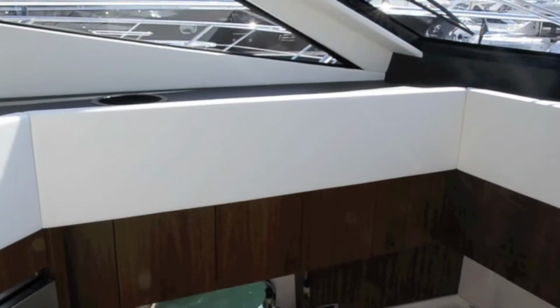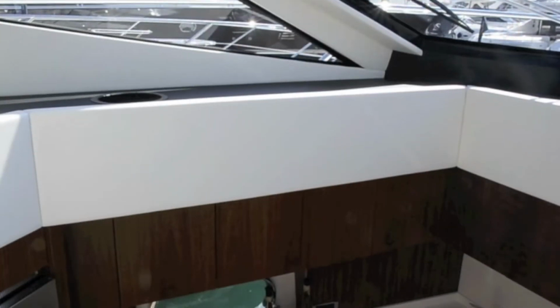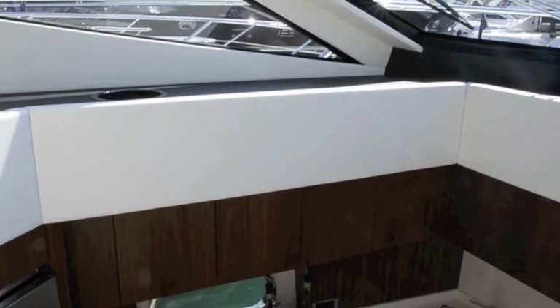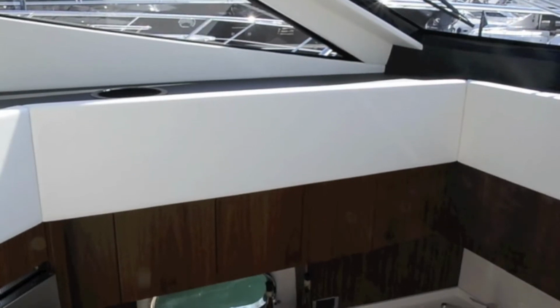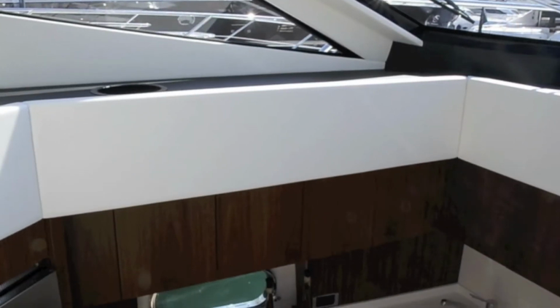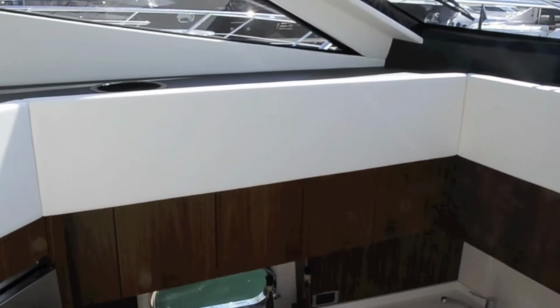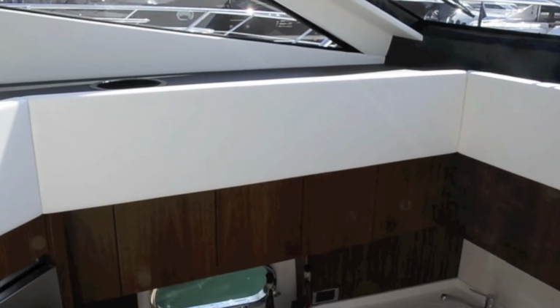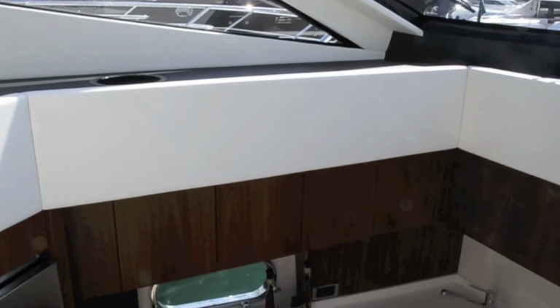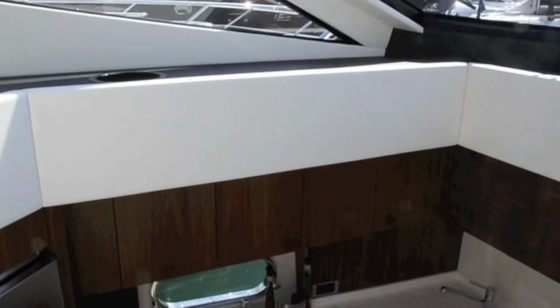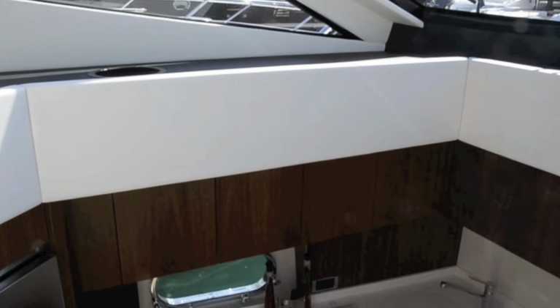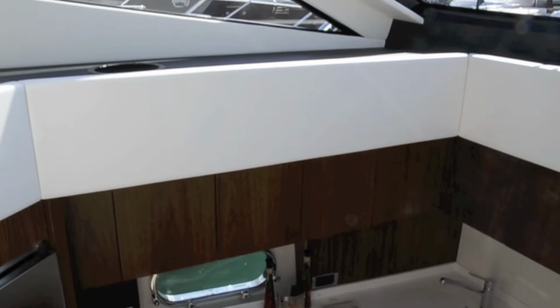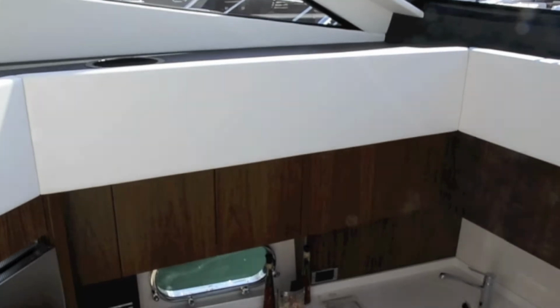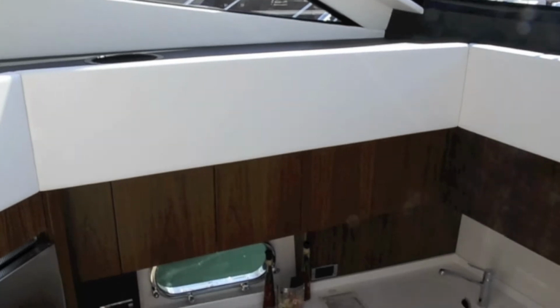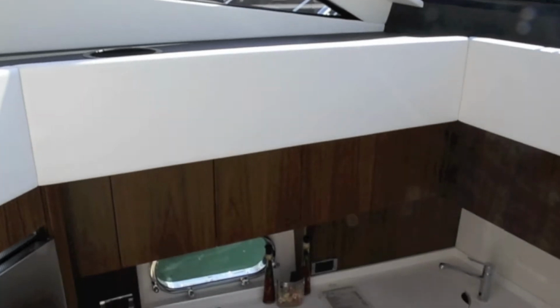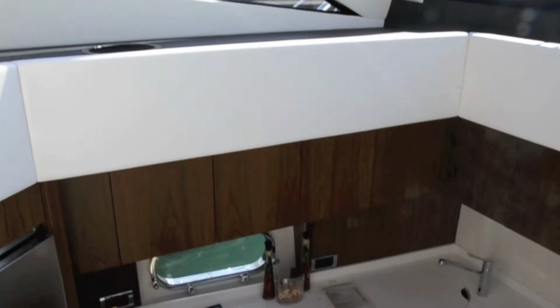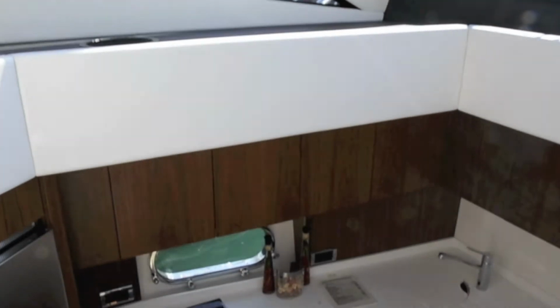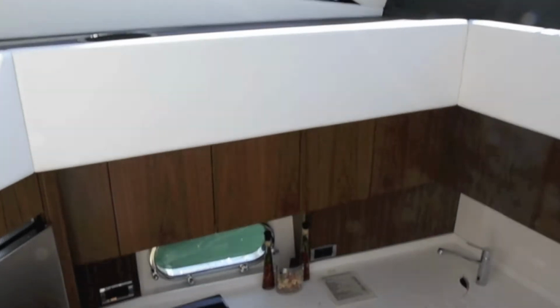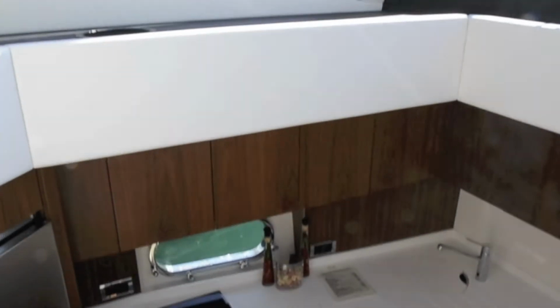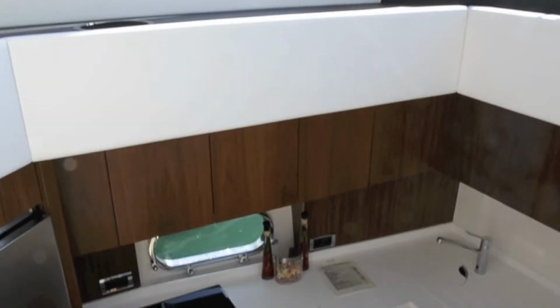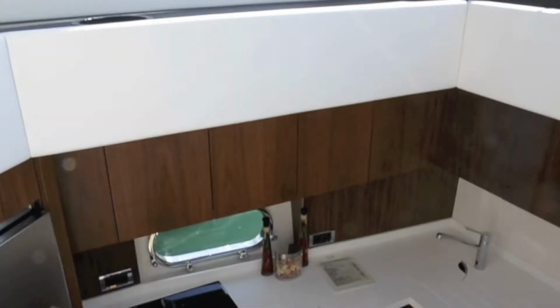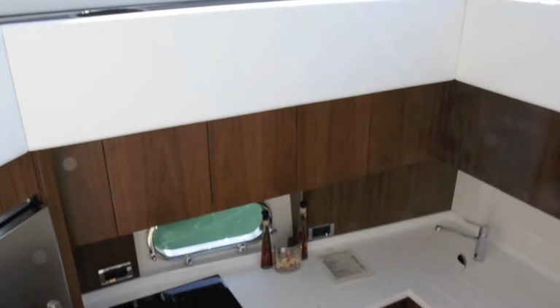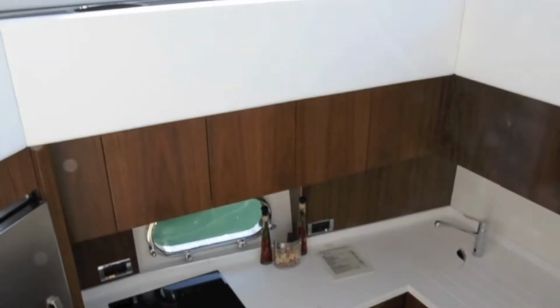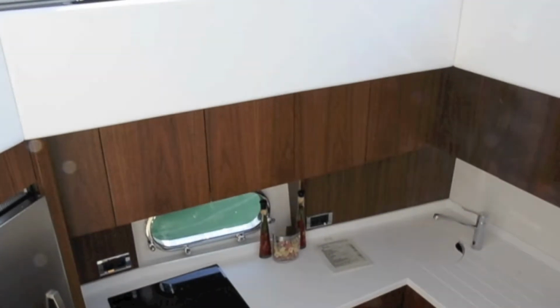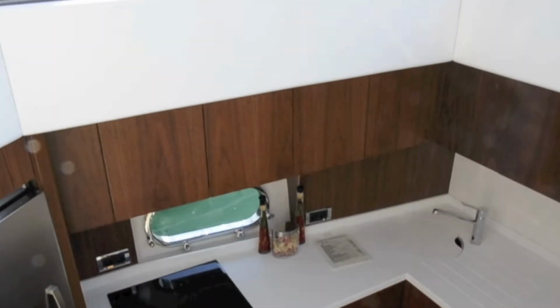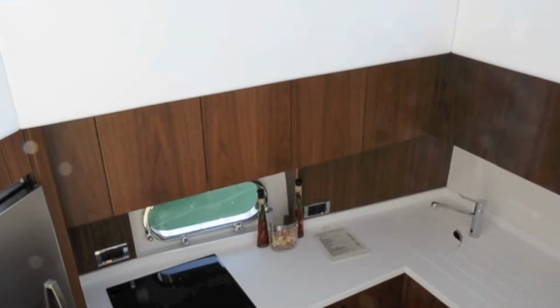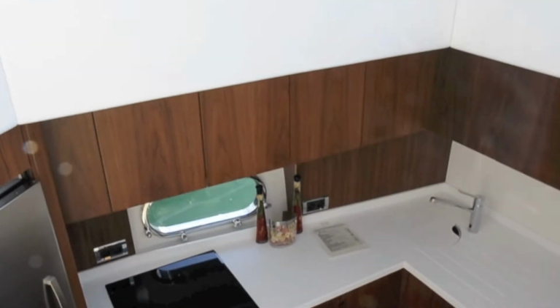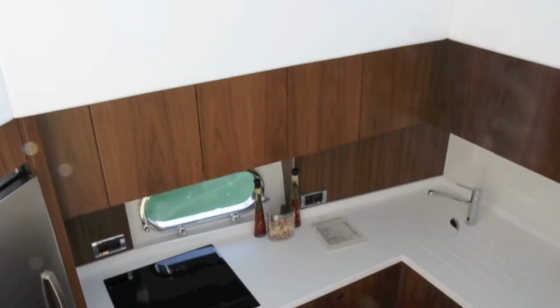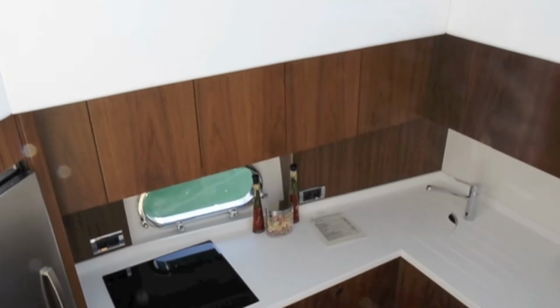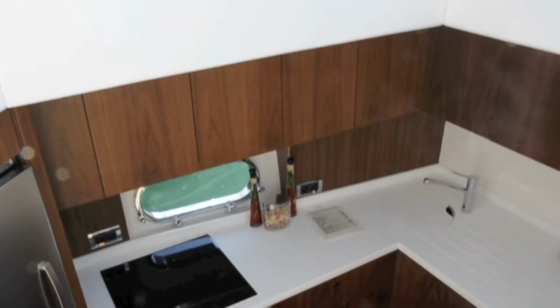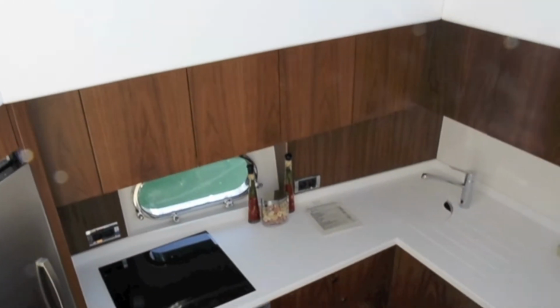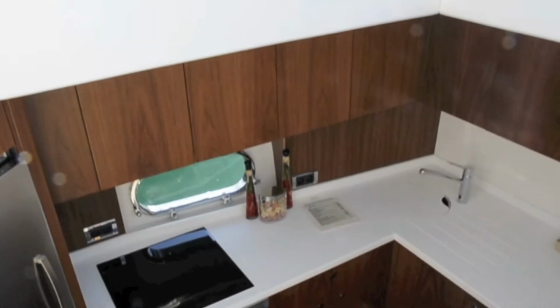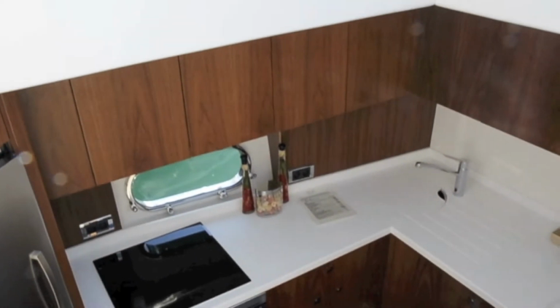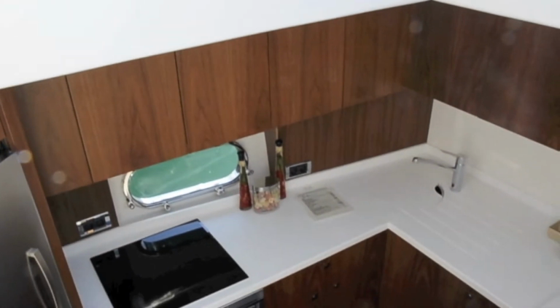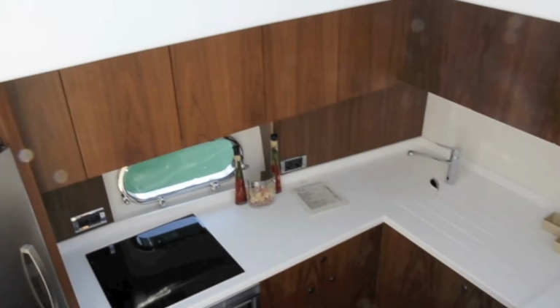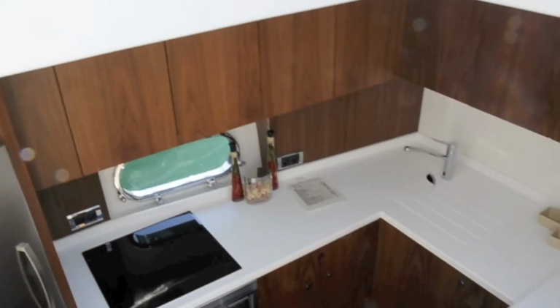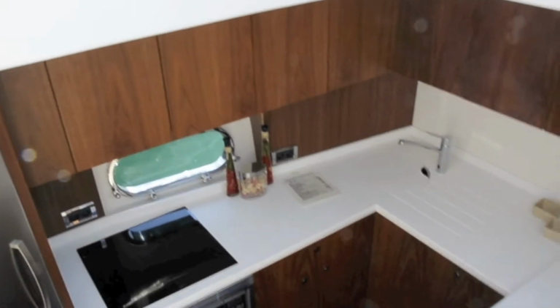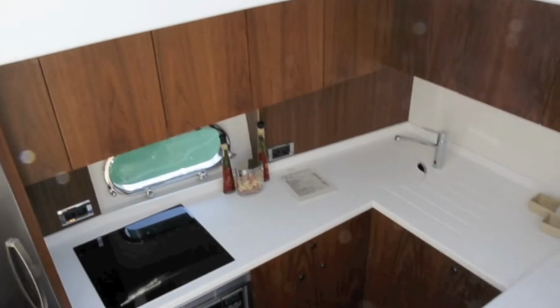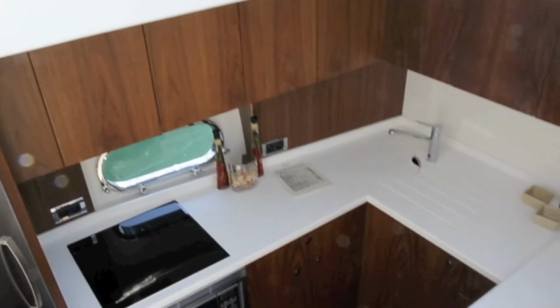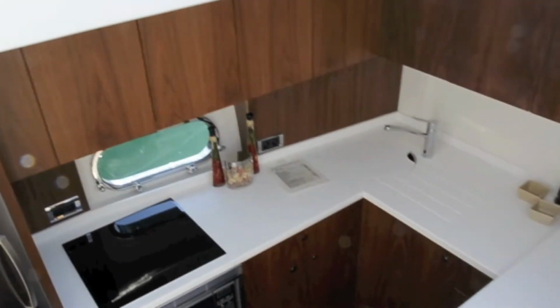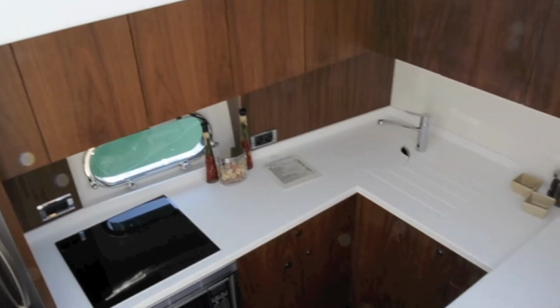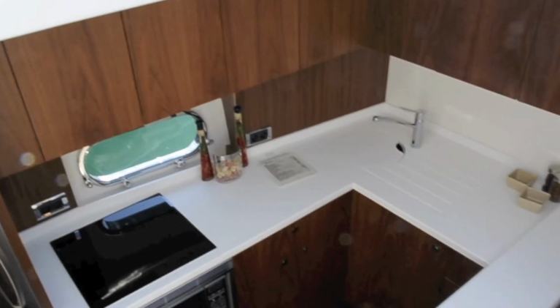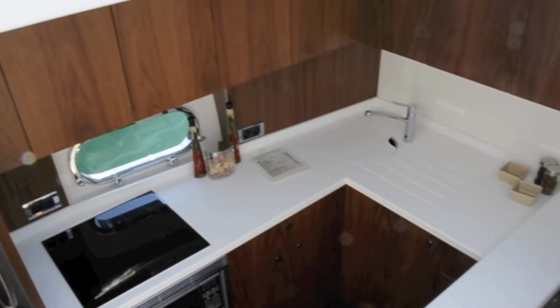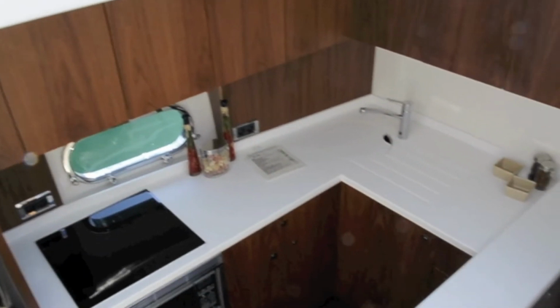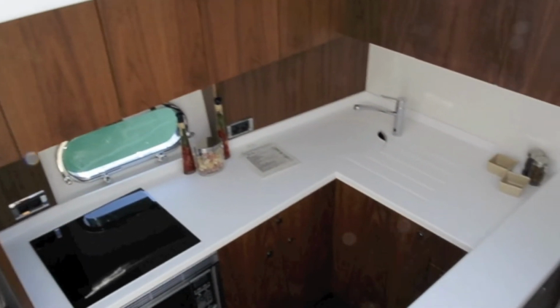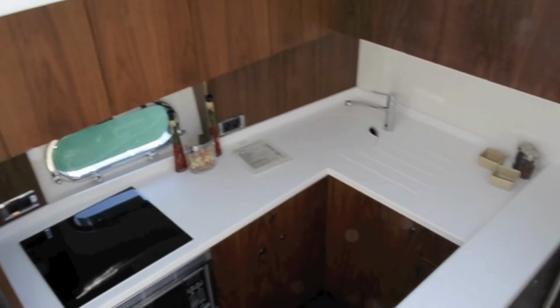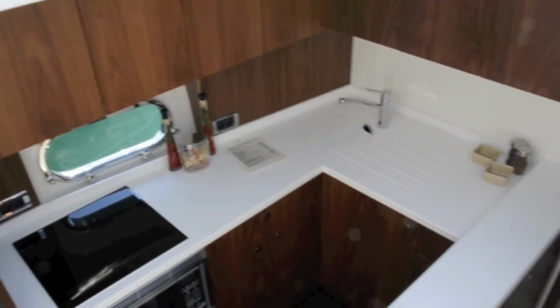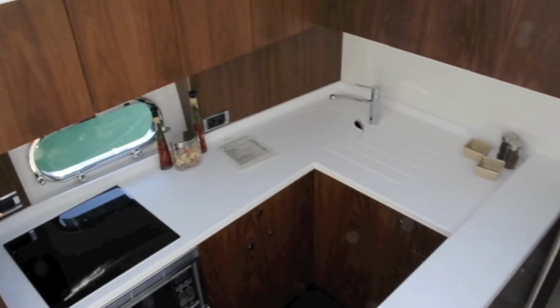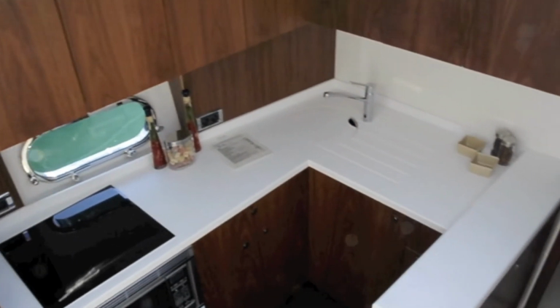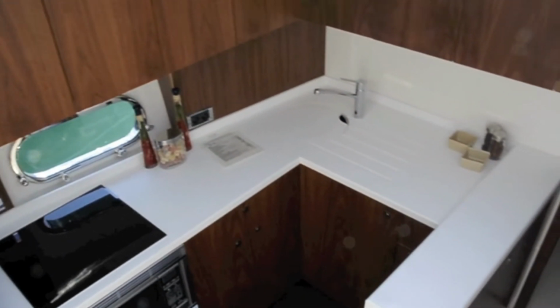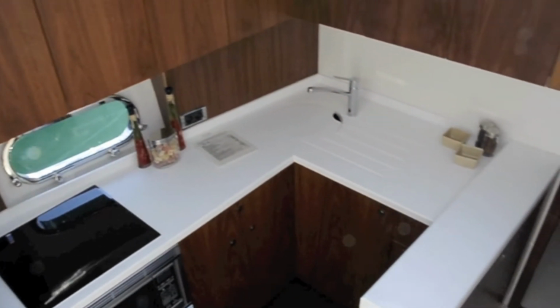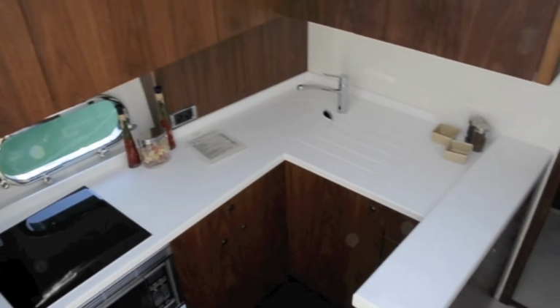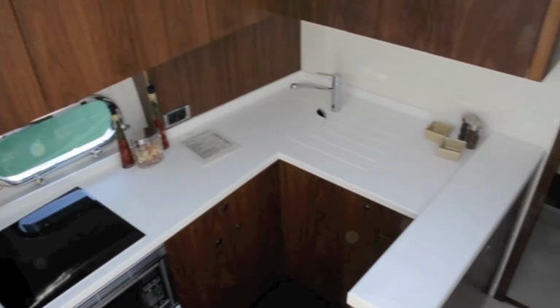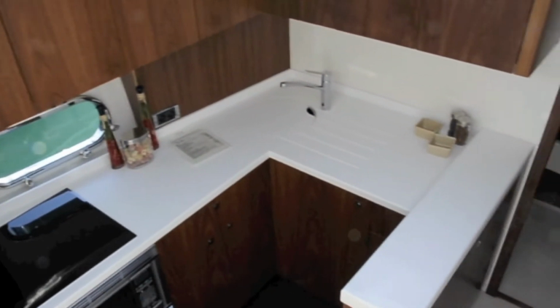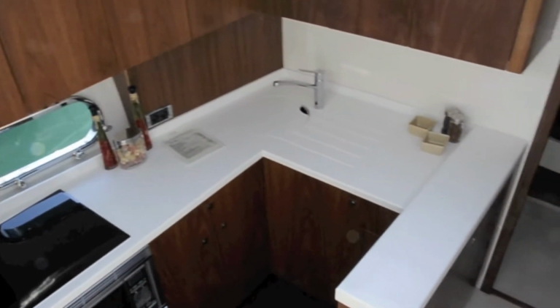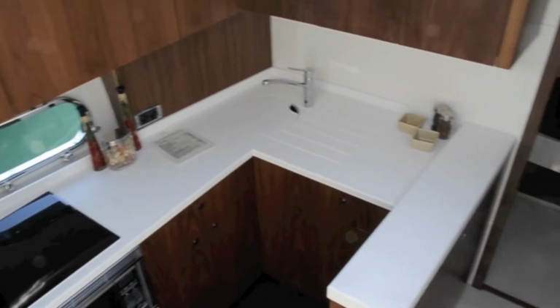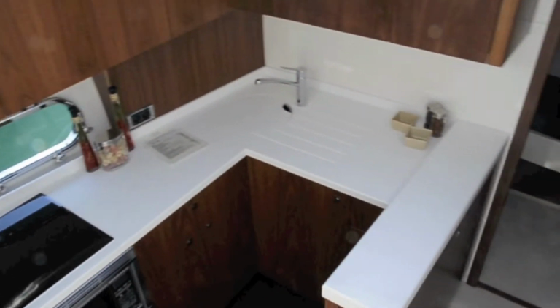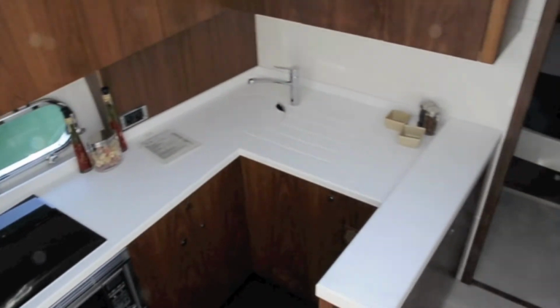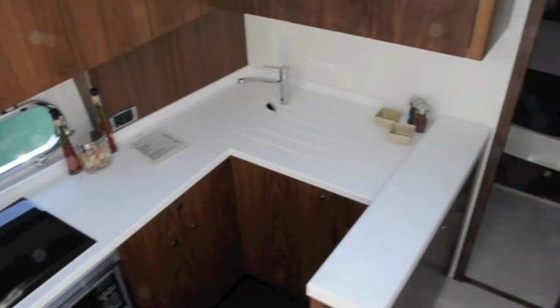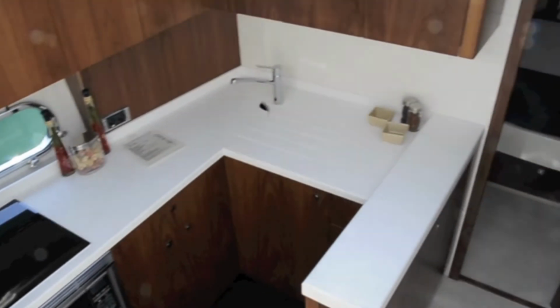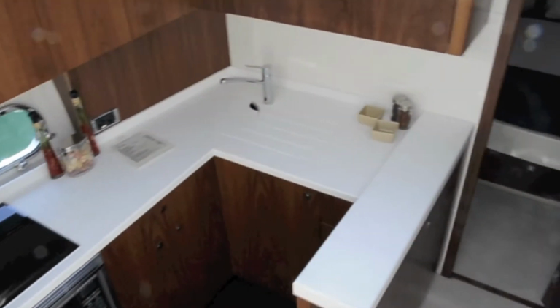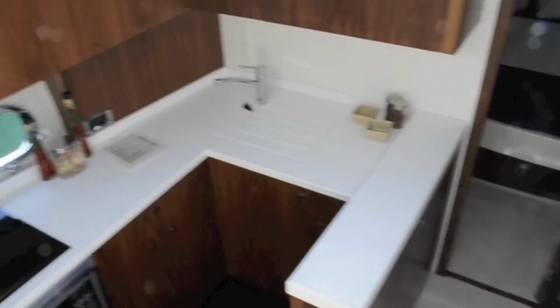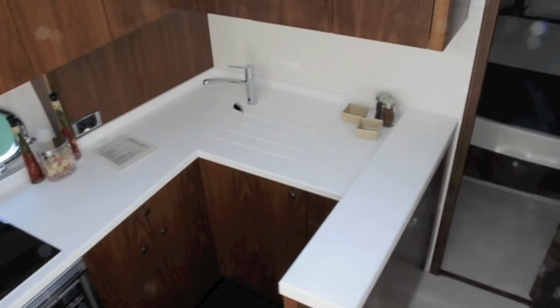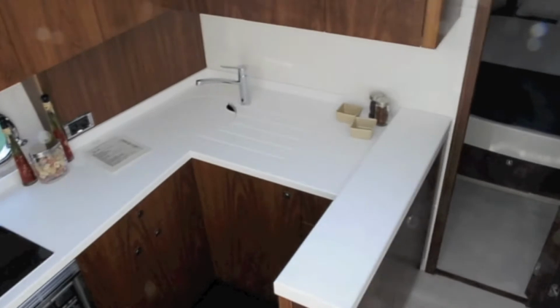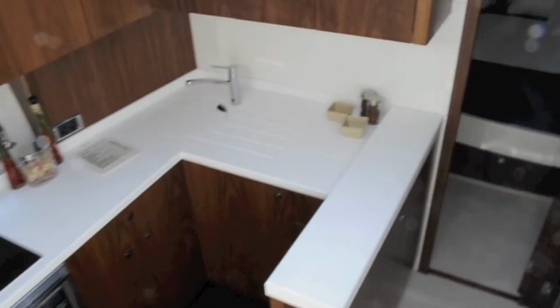The galley is below decks, but thanks to its position under the windscreen, benefits from plenty of natural light flooding down from above.